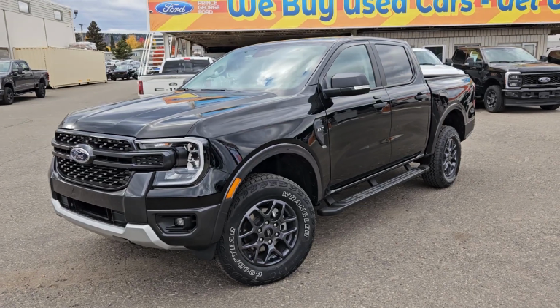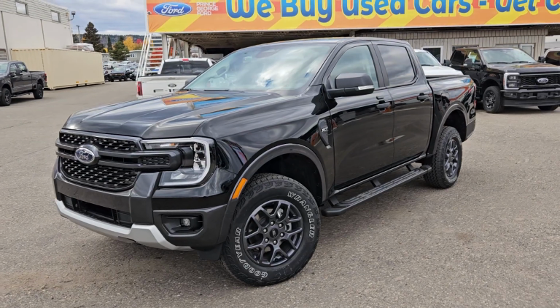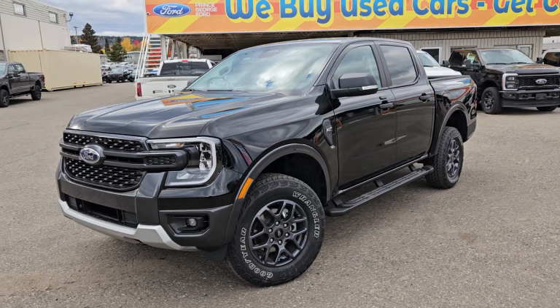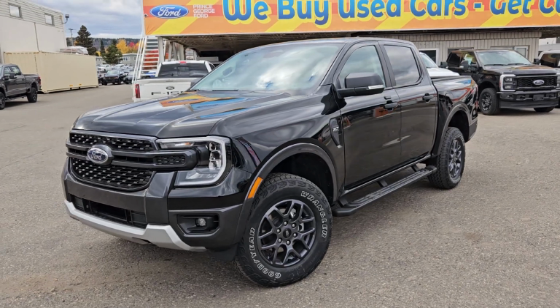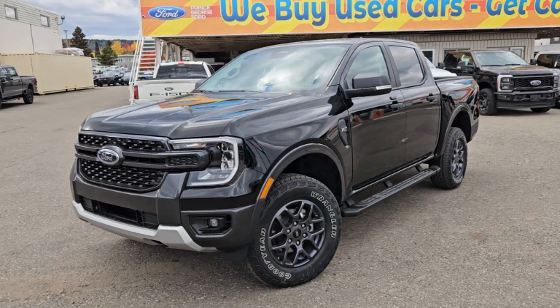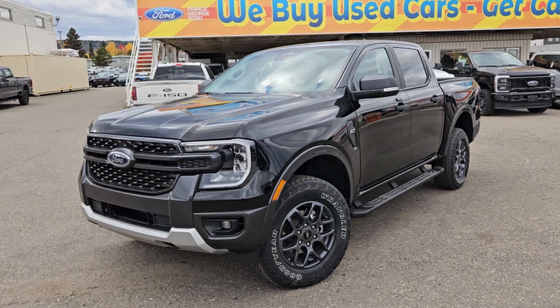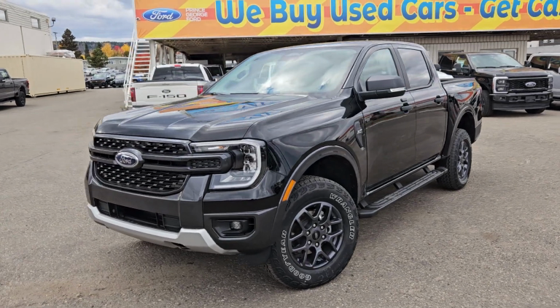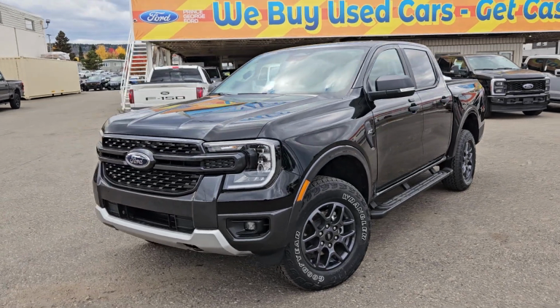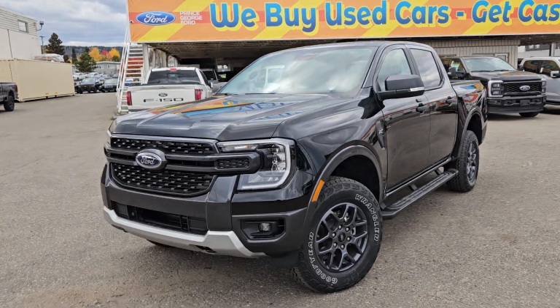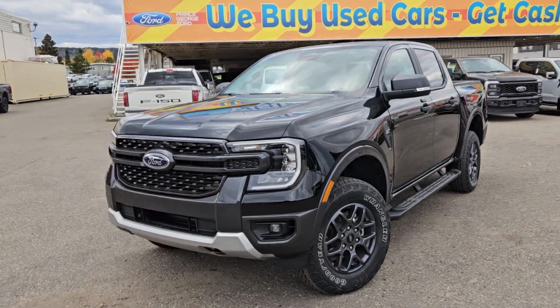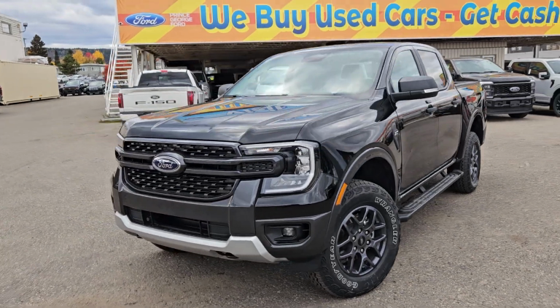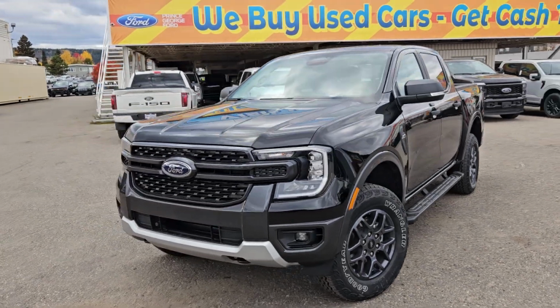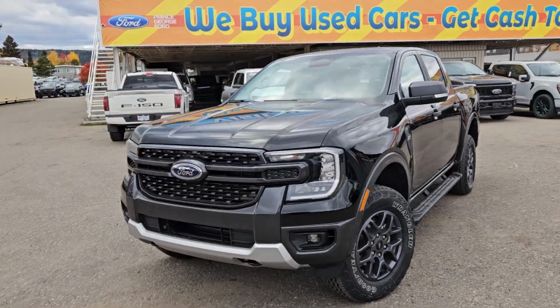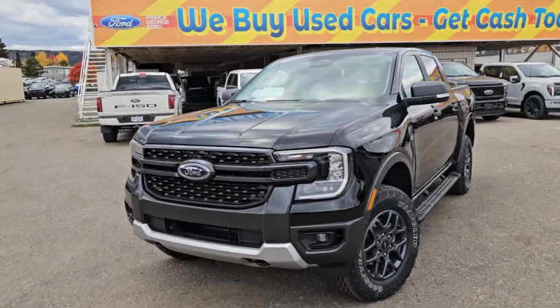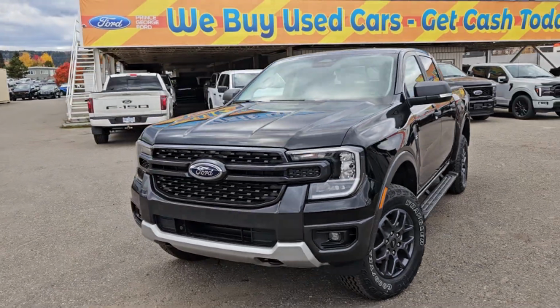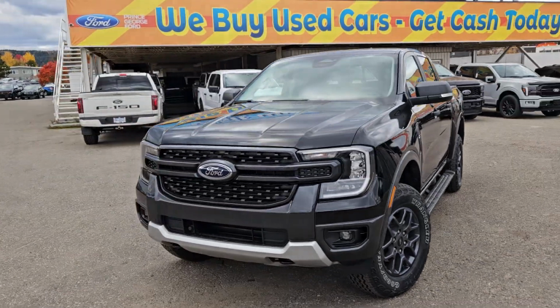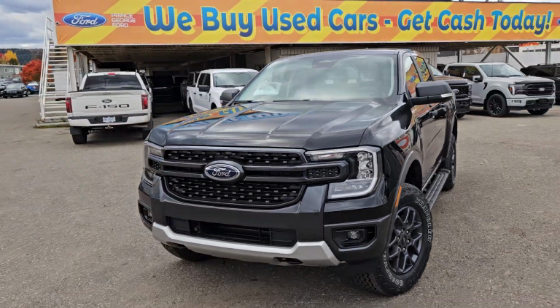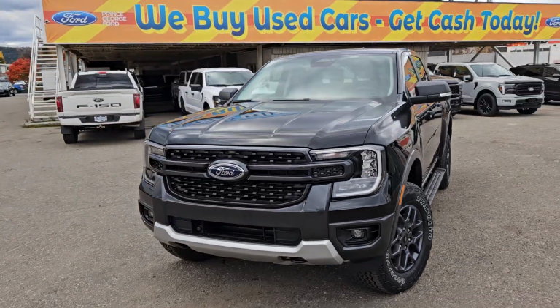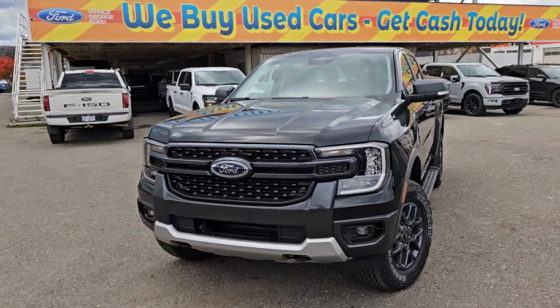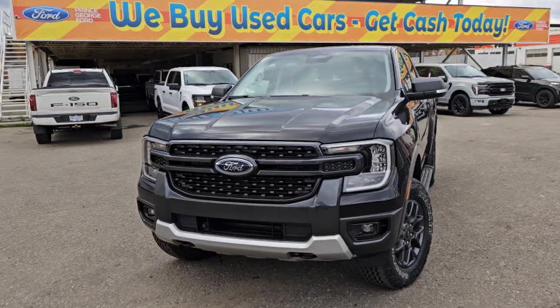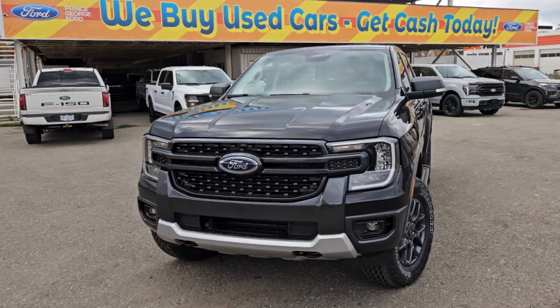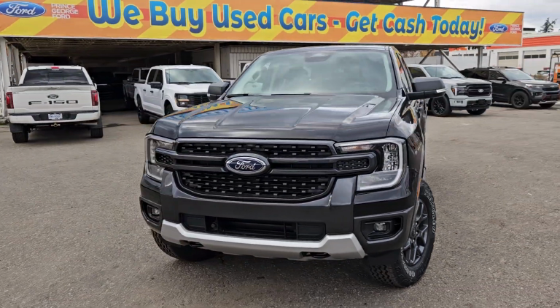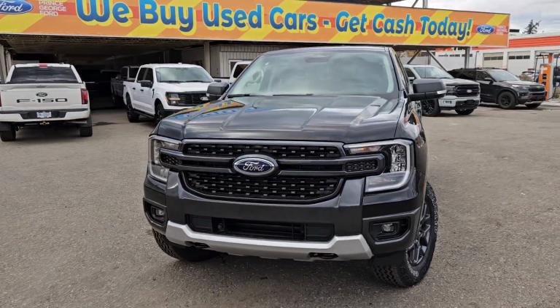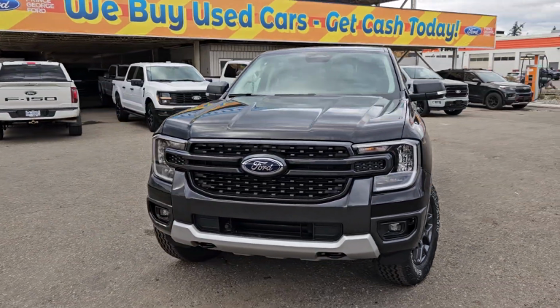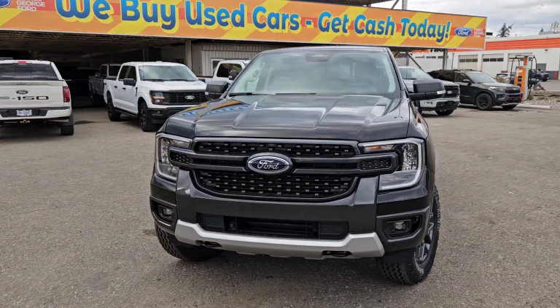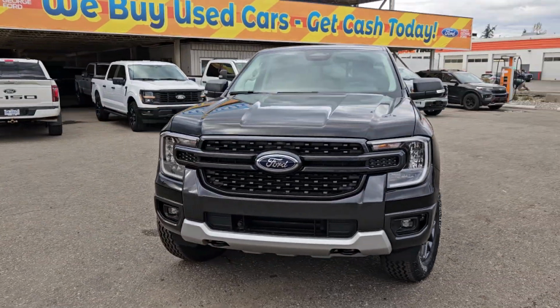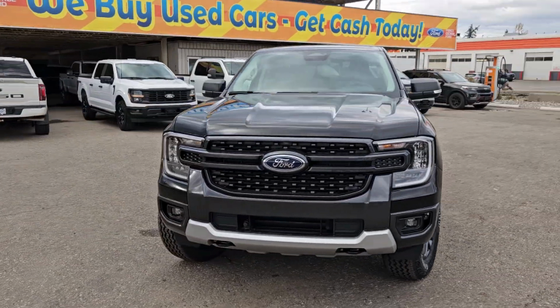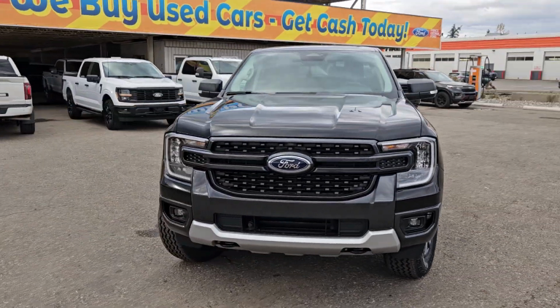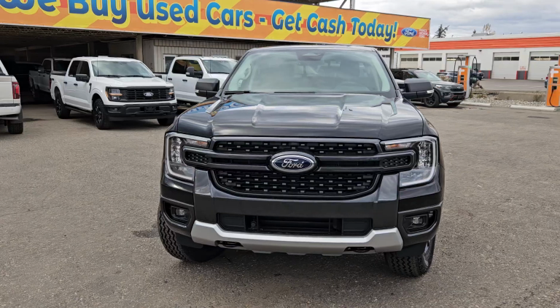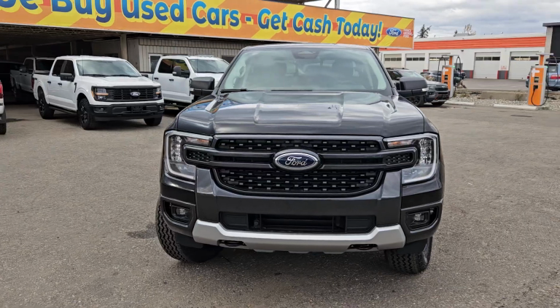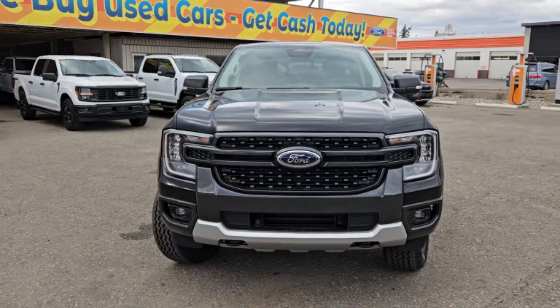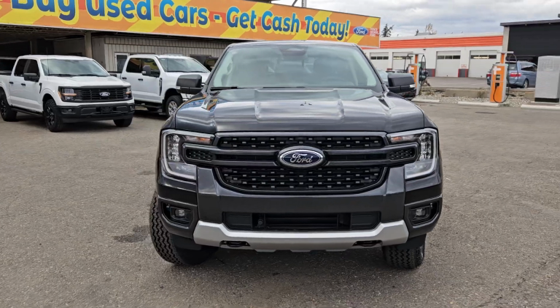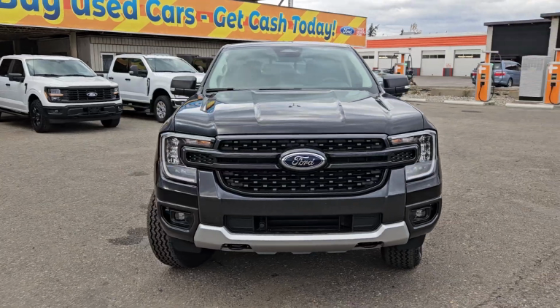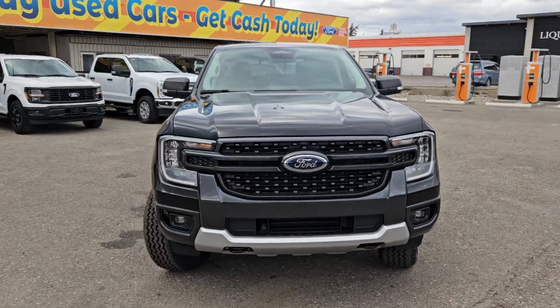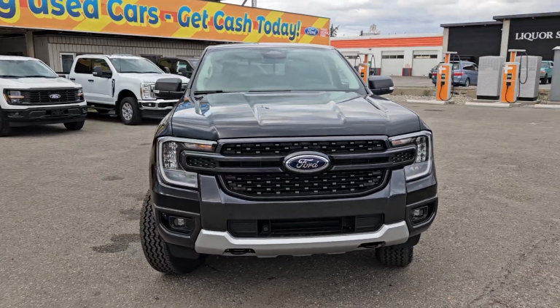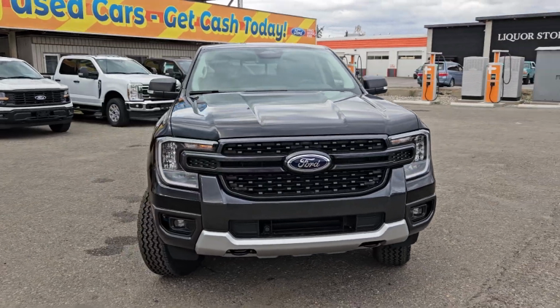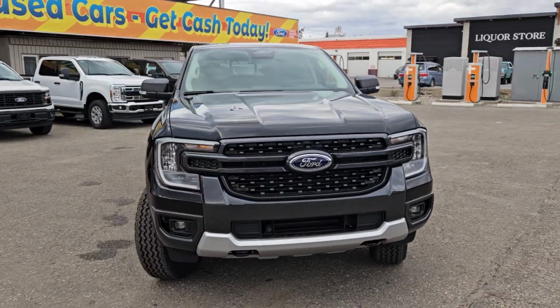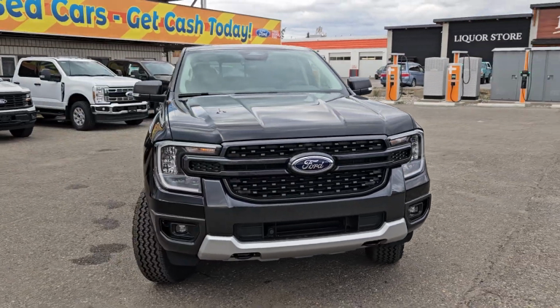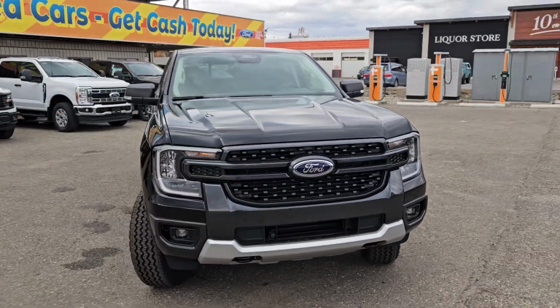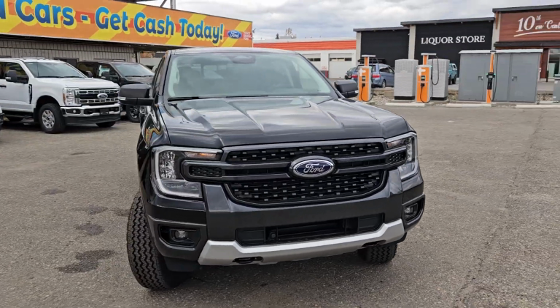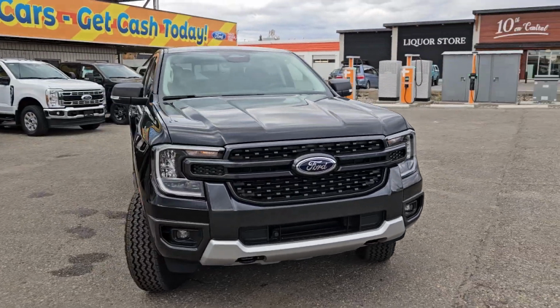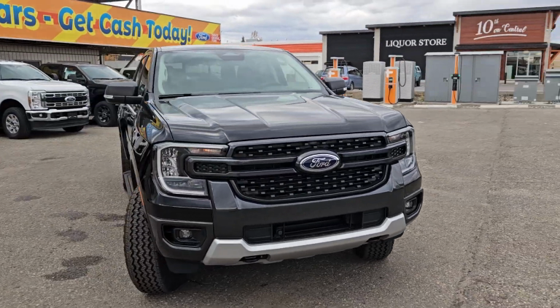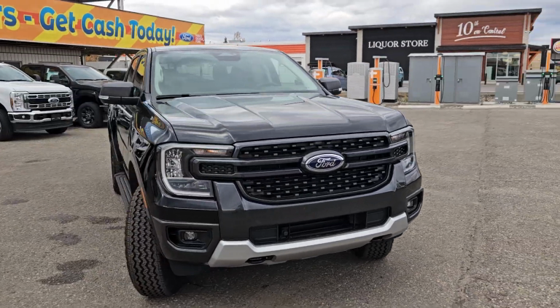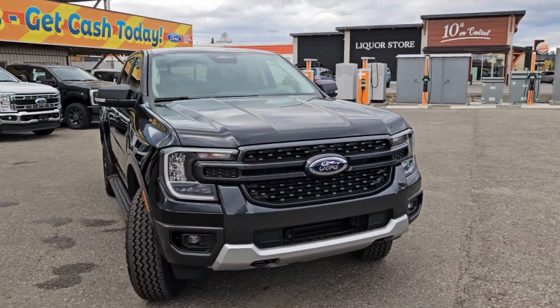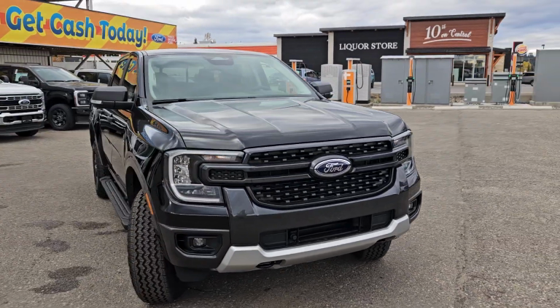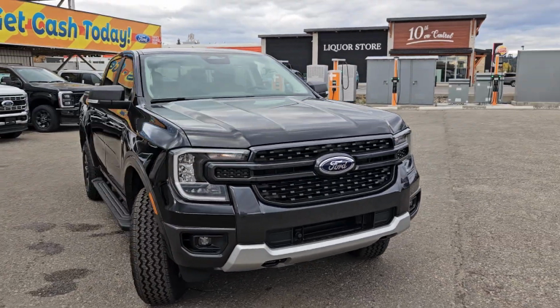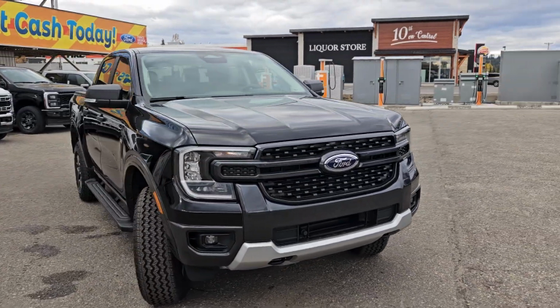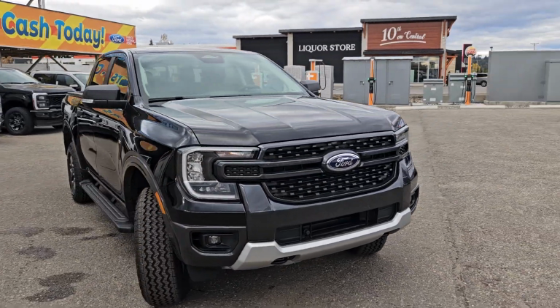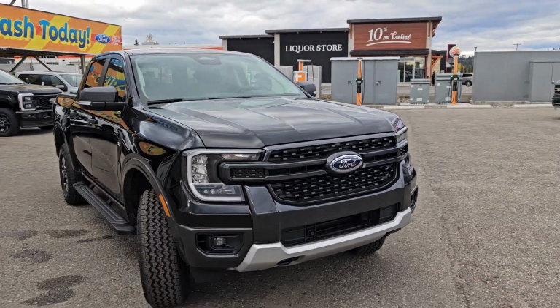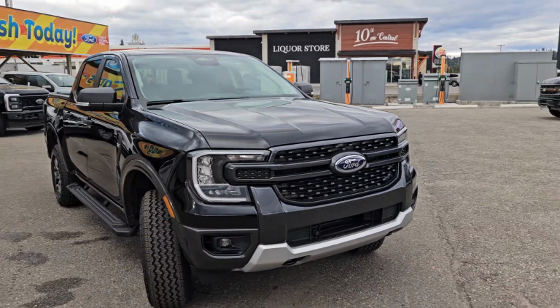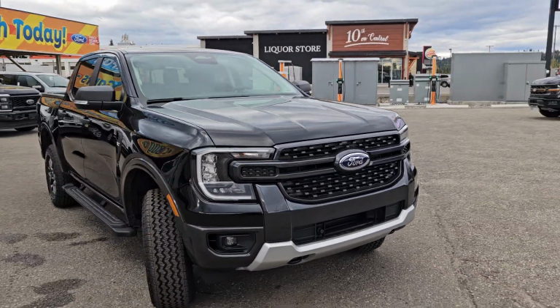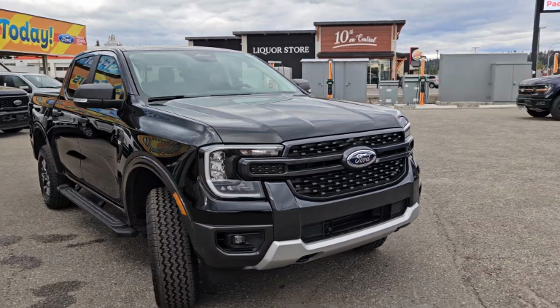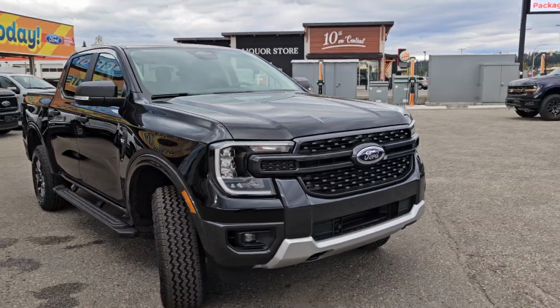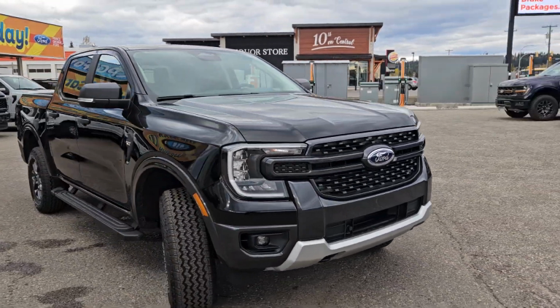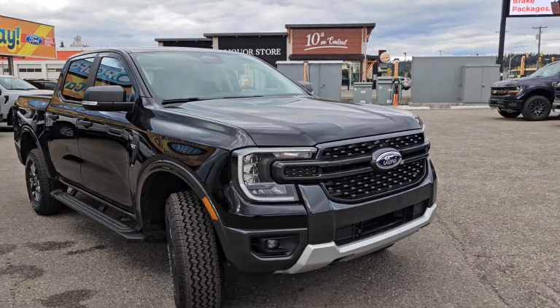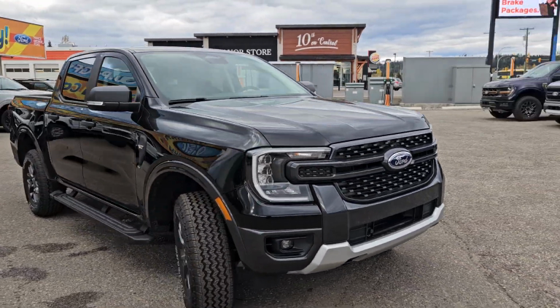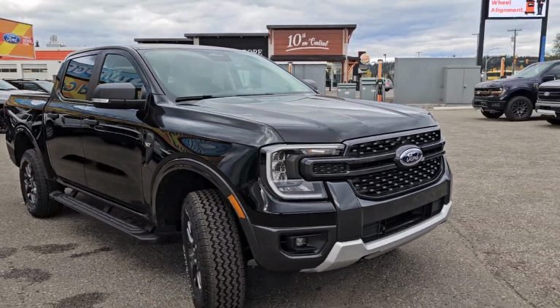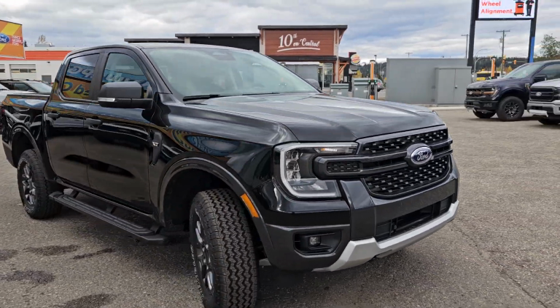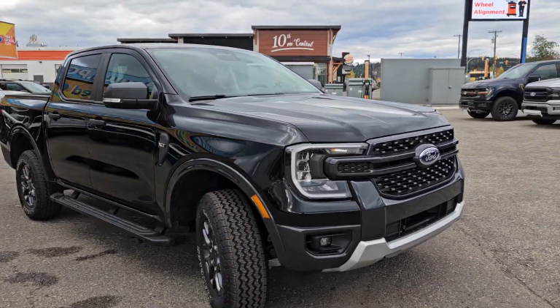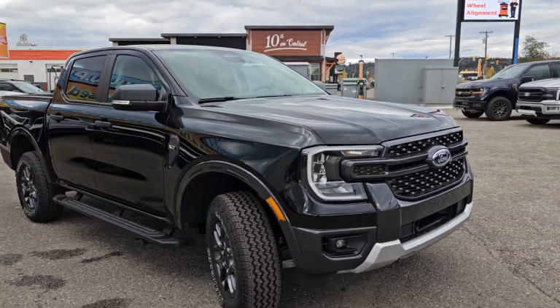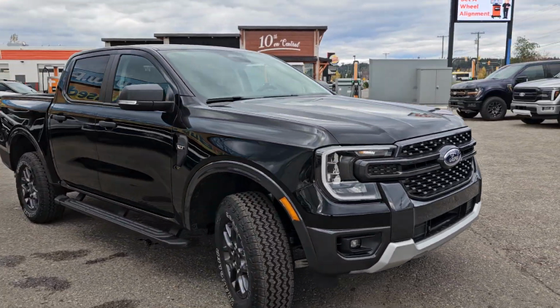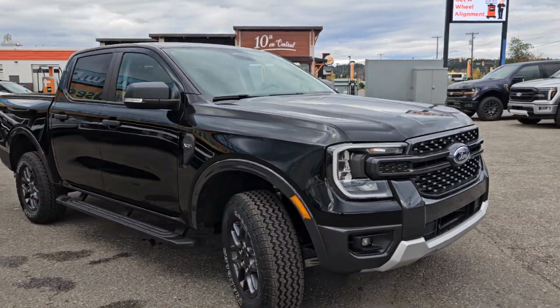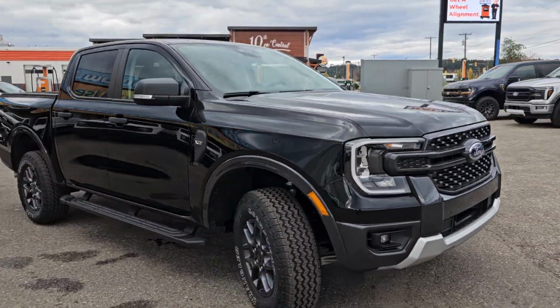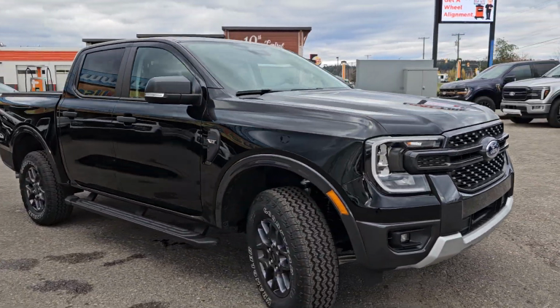Hello, this is Emily coming at you from Prince George Ford, and today we are looking at the 2024 Ford Ranger XLT.